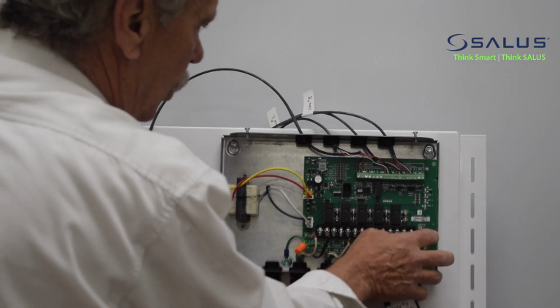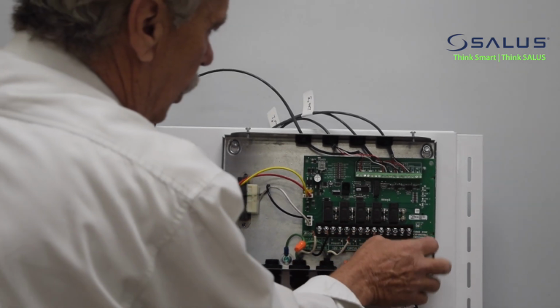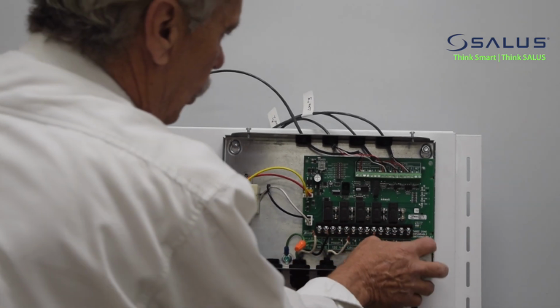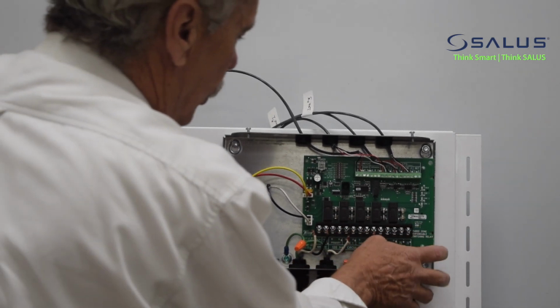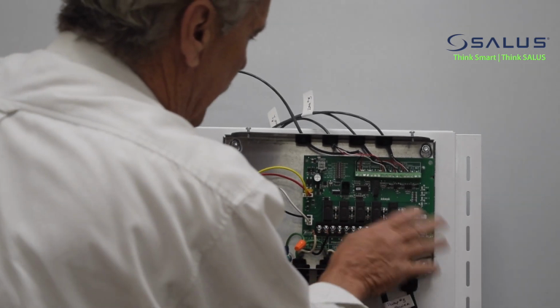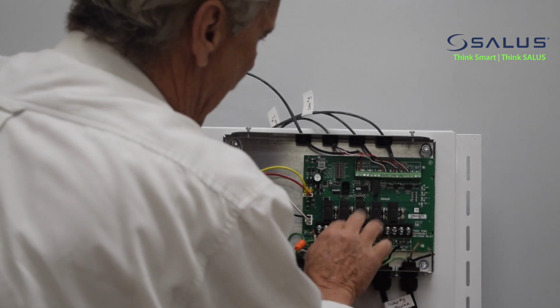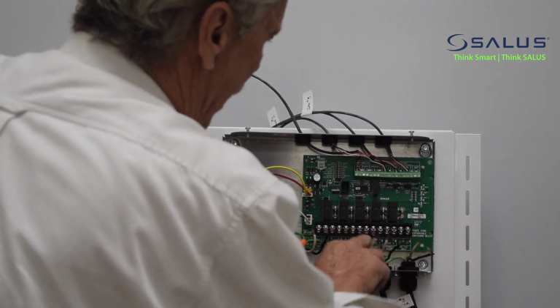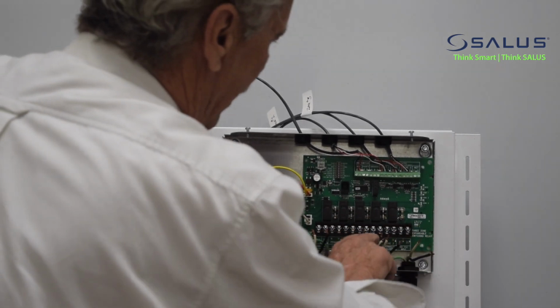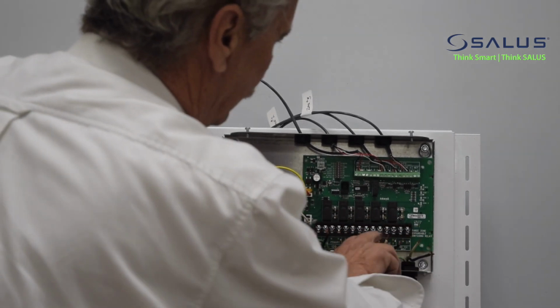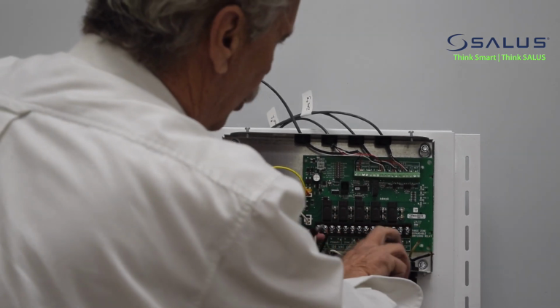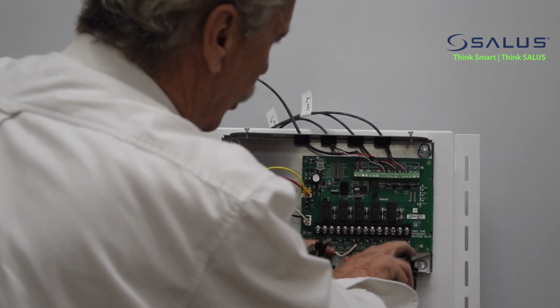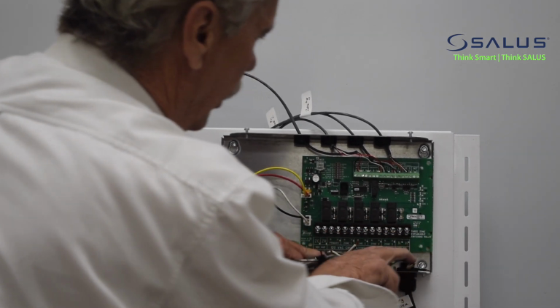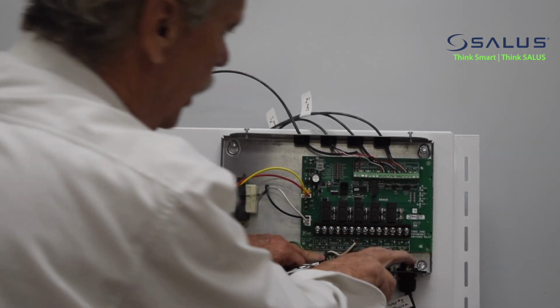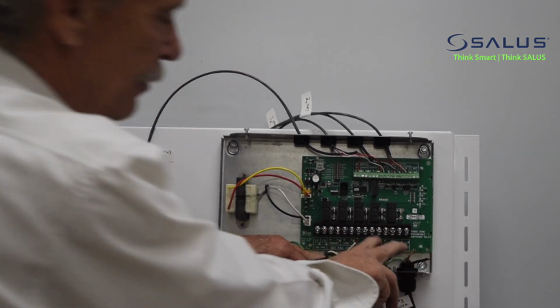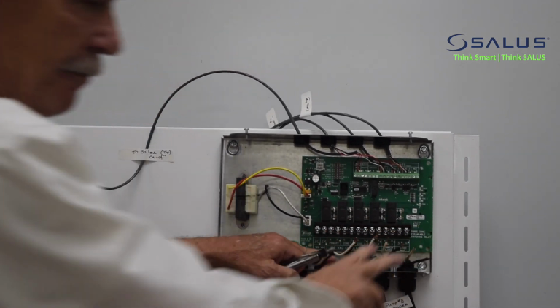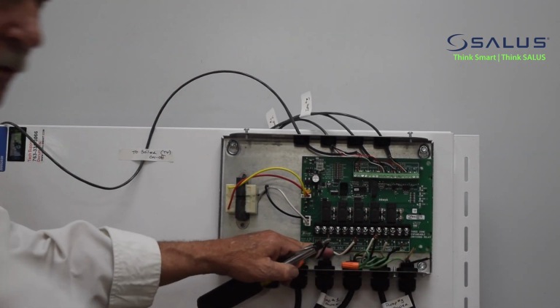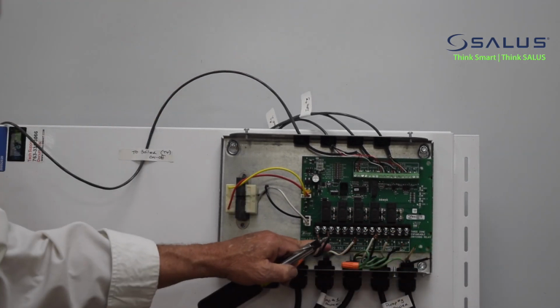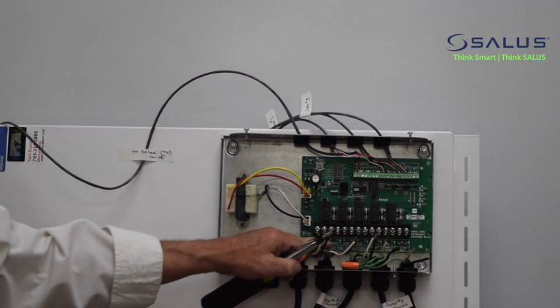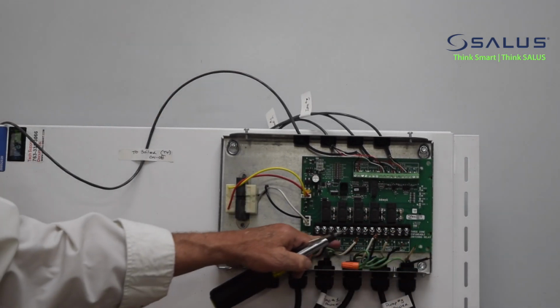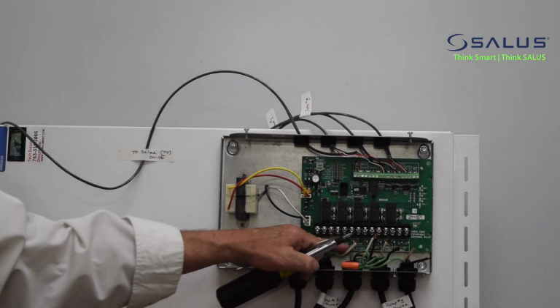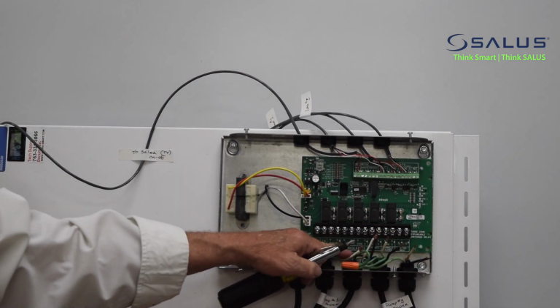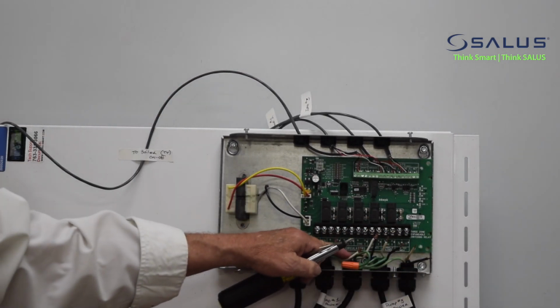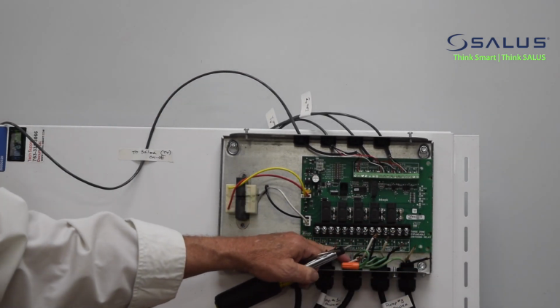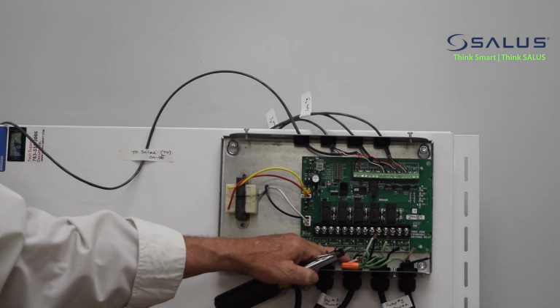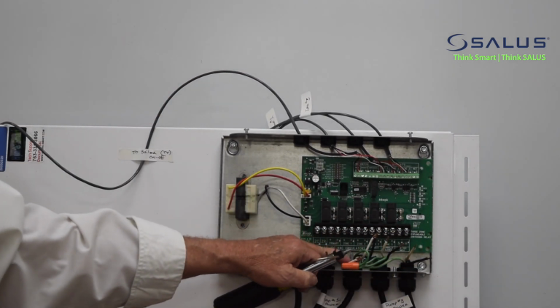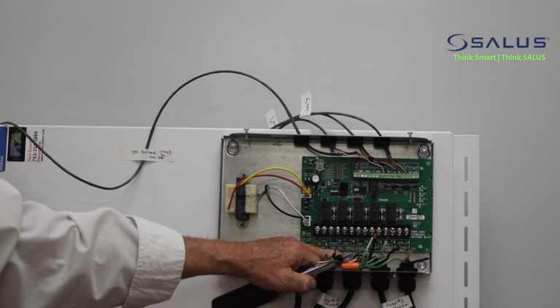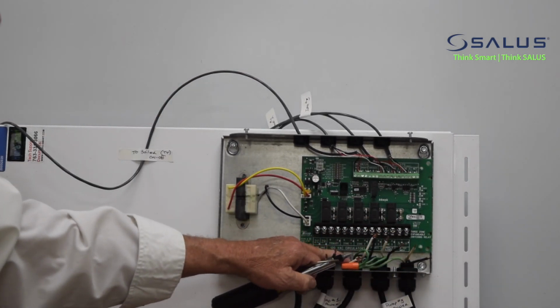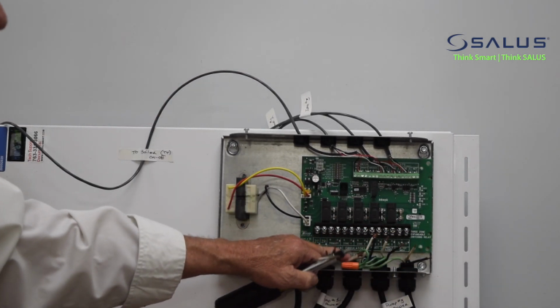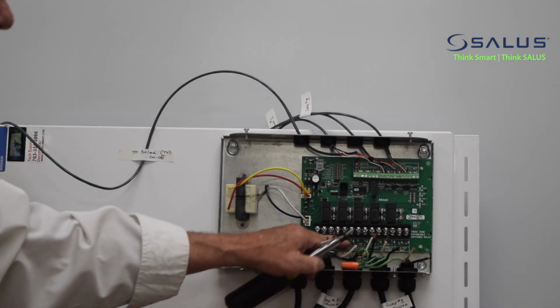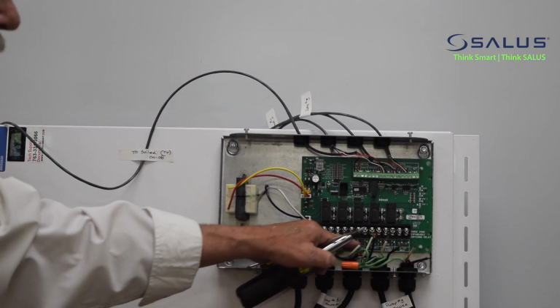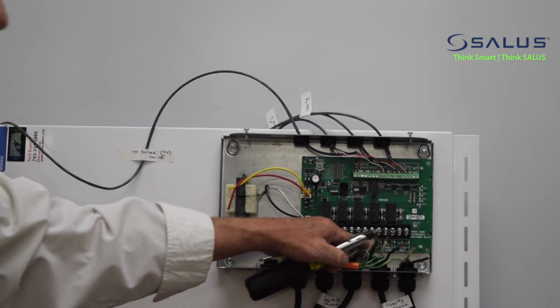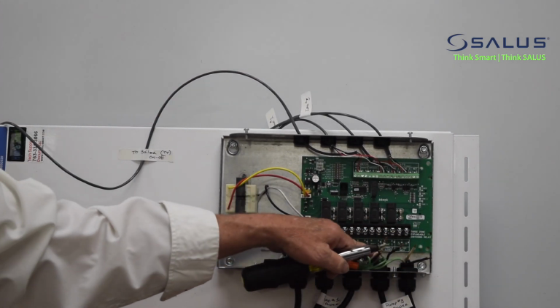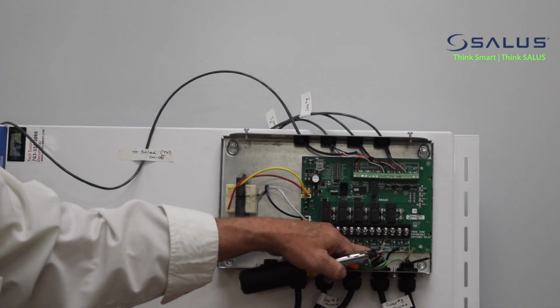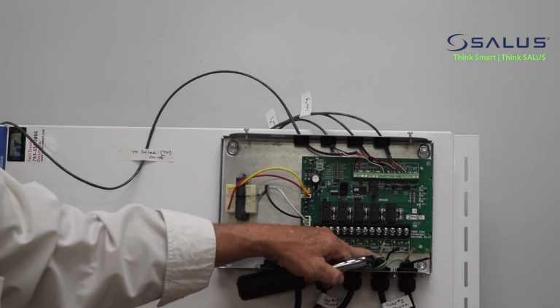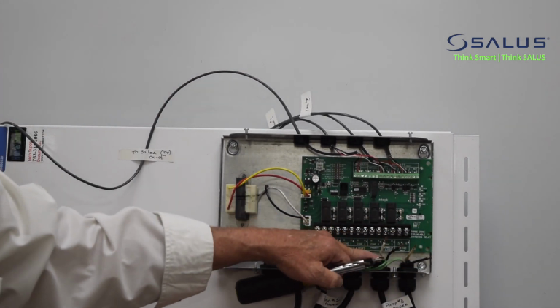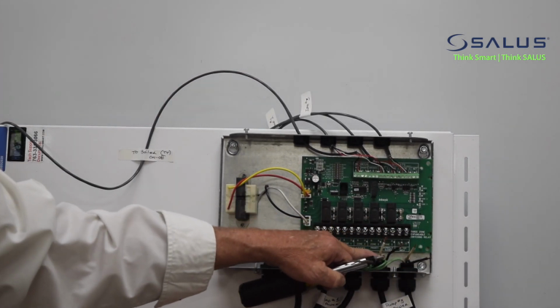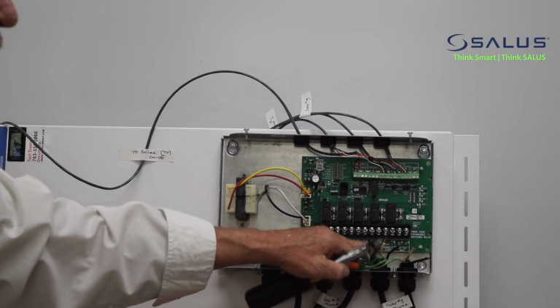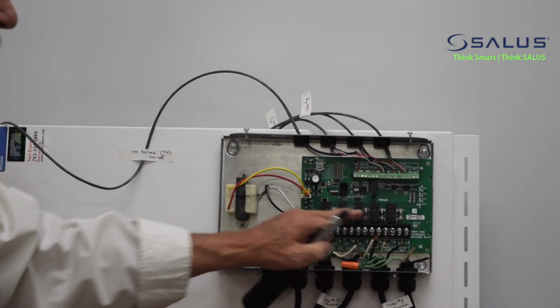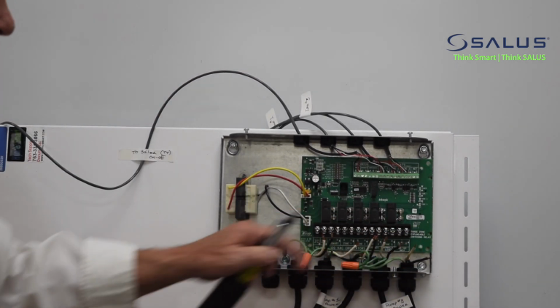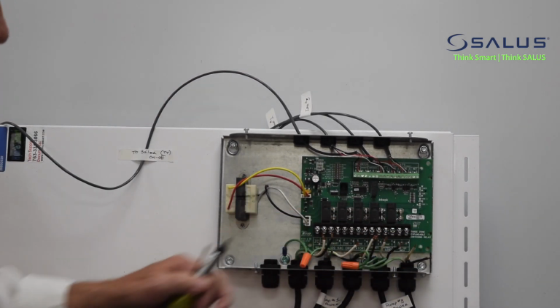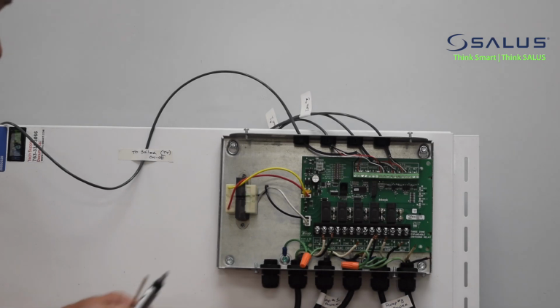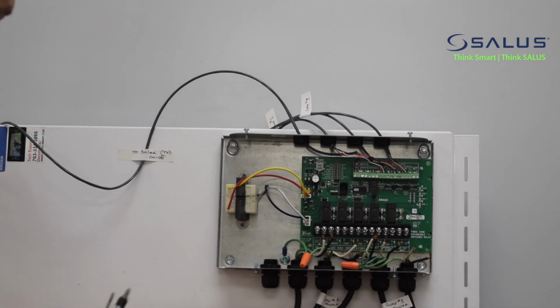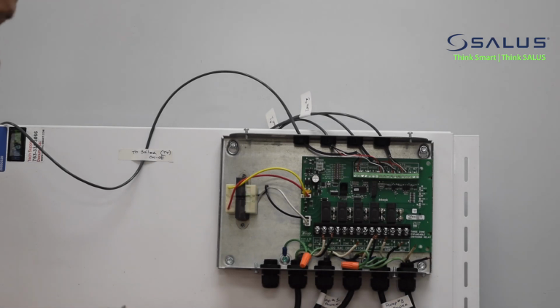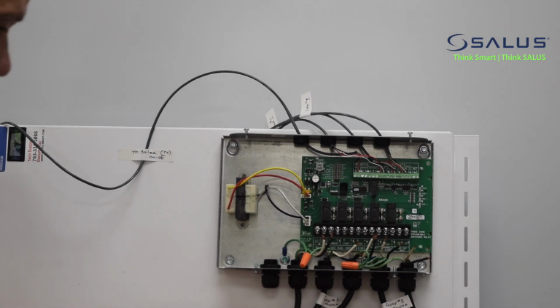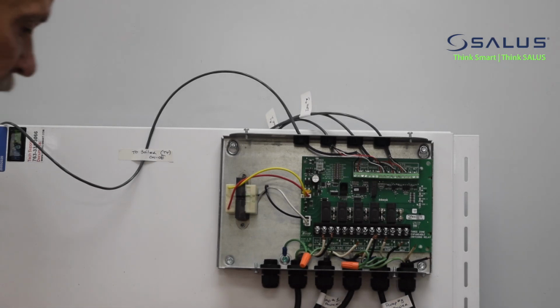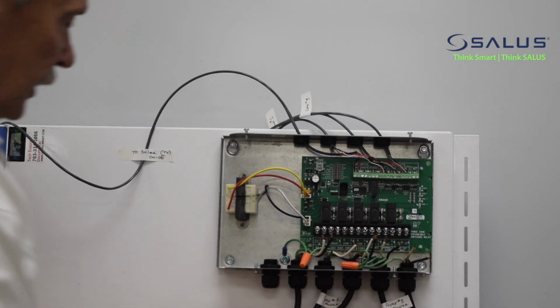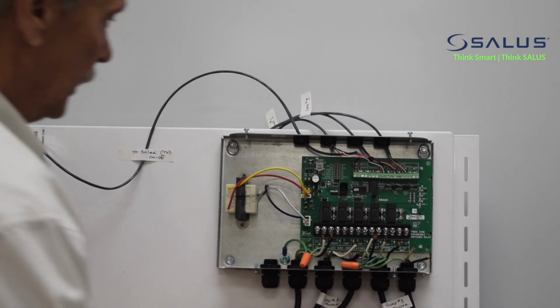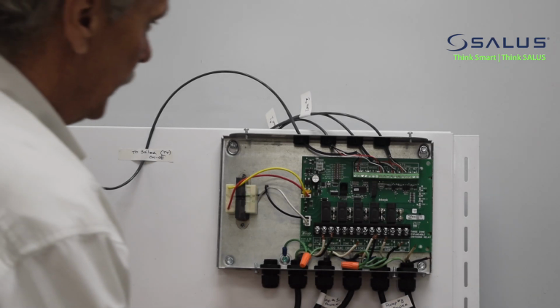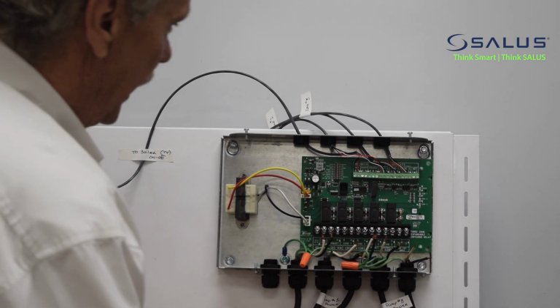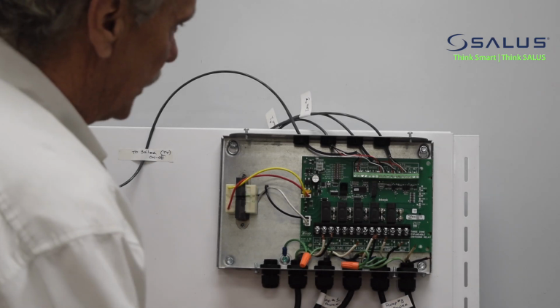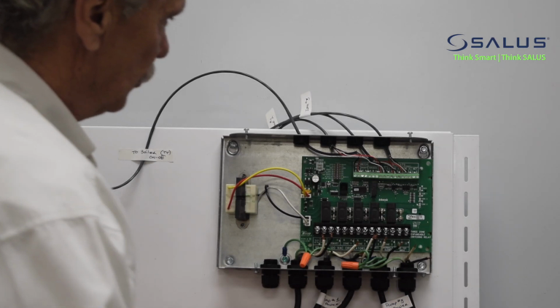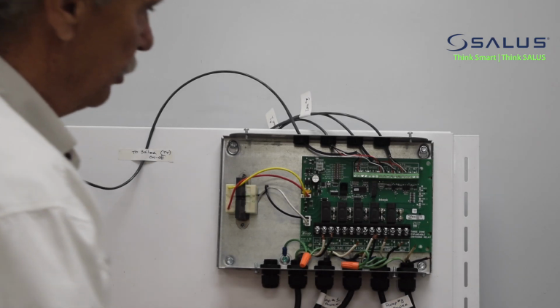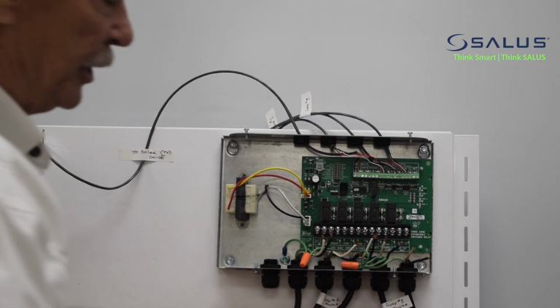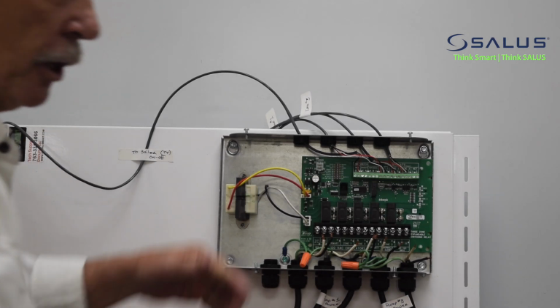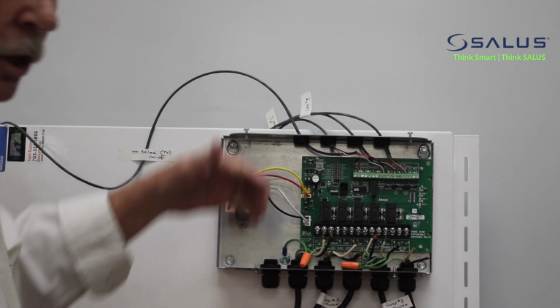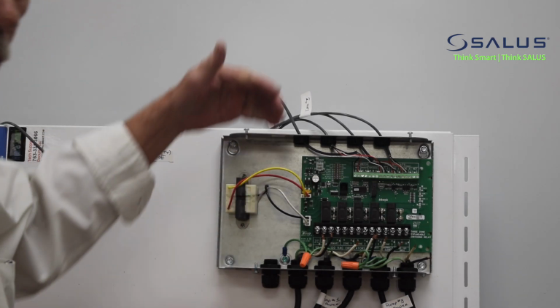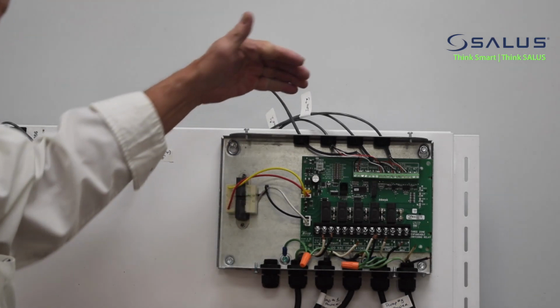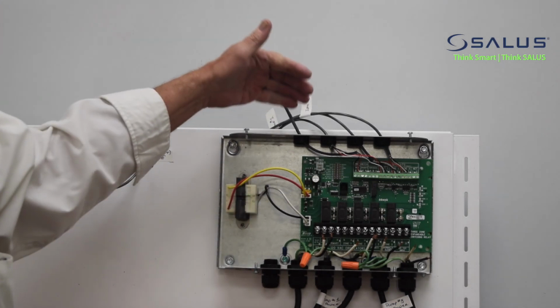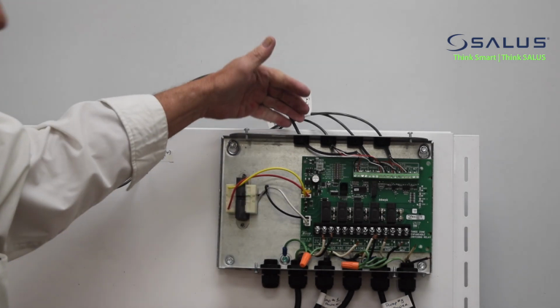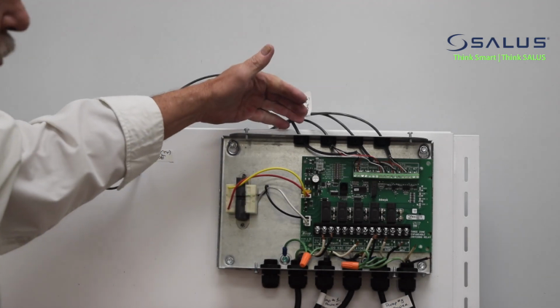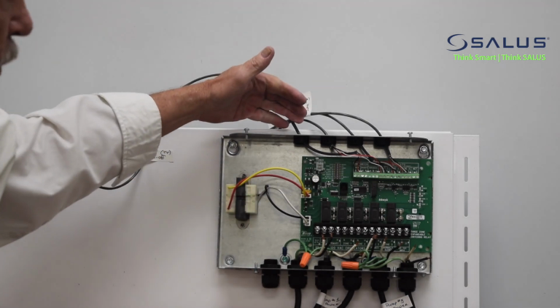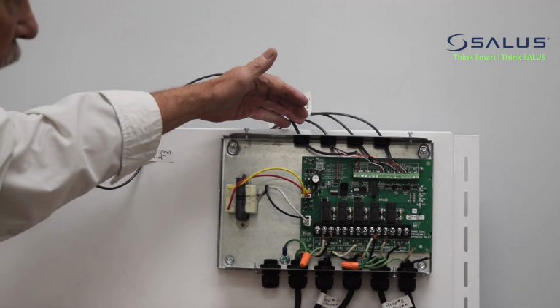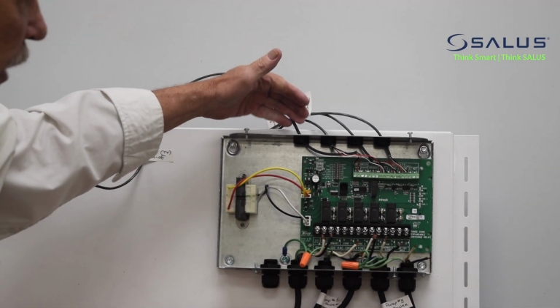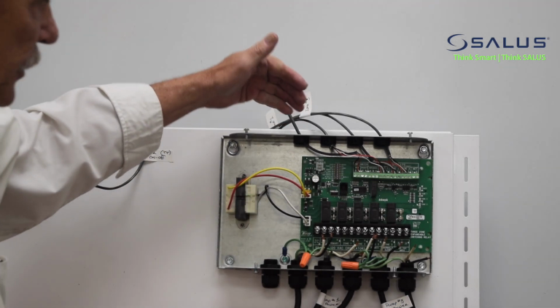We now have all the 115-volt wires done on the unit — they're removed. Next will be the low voltage wires.